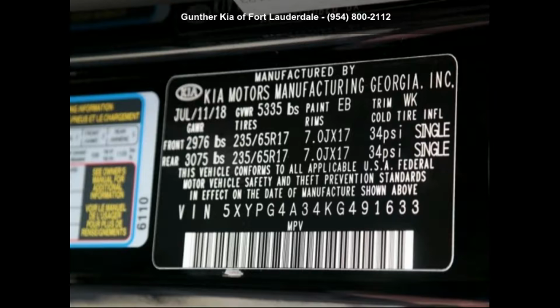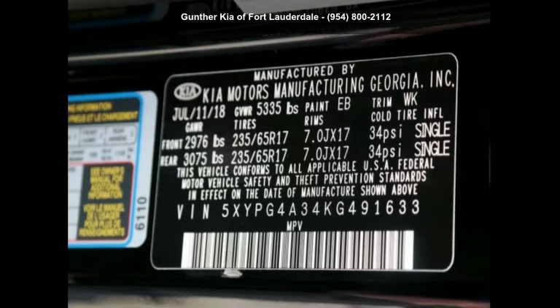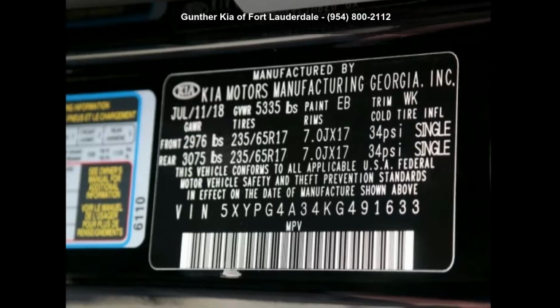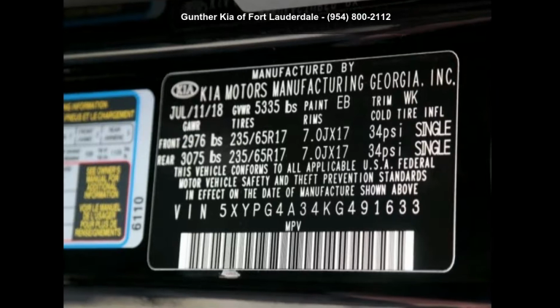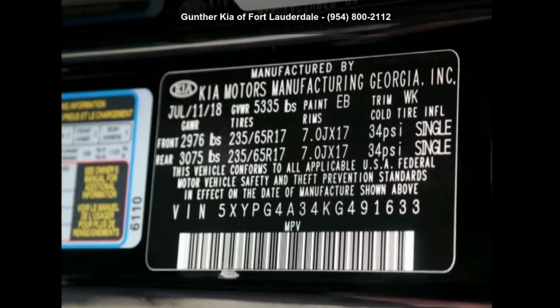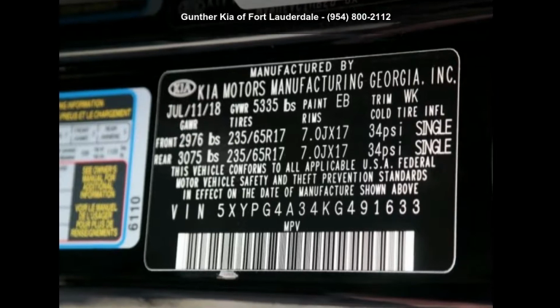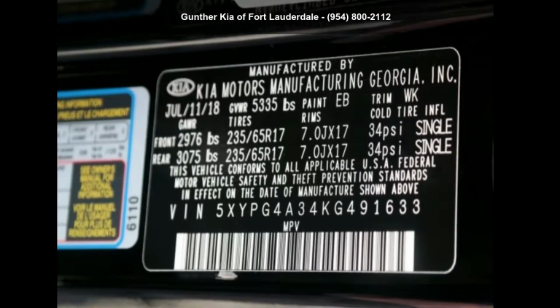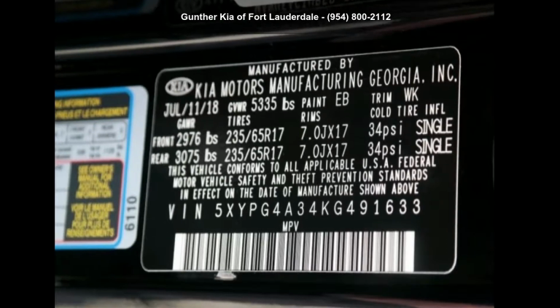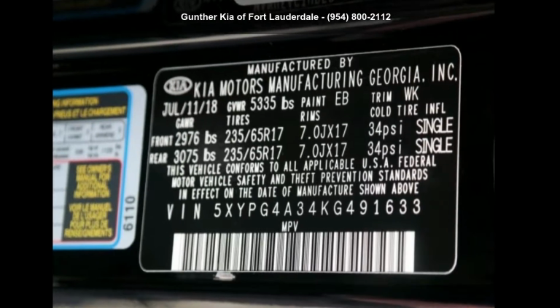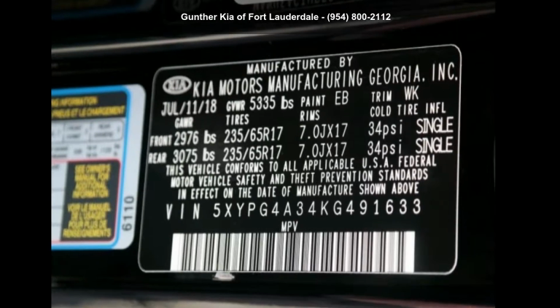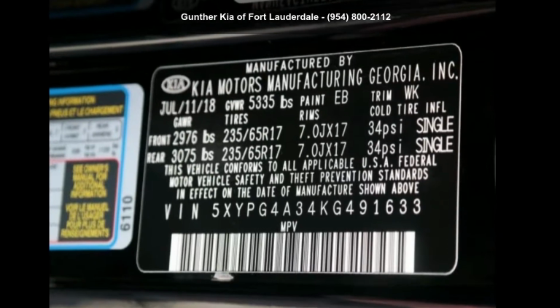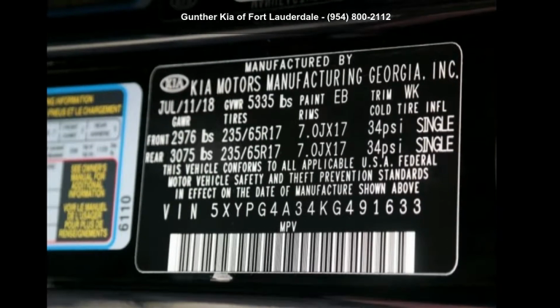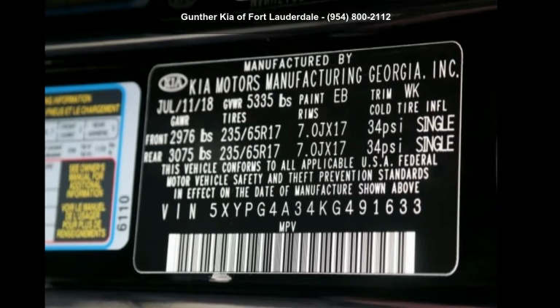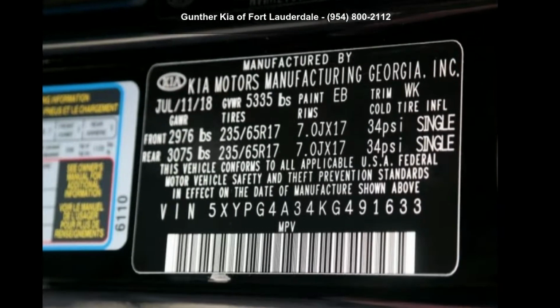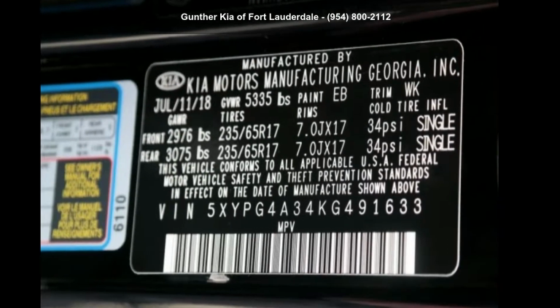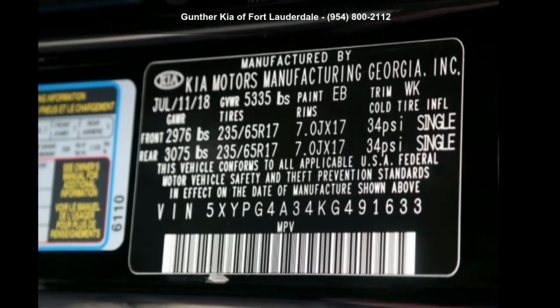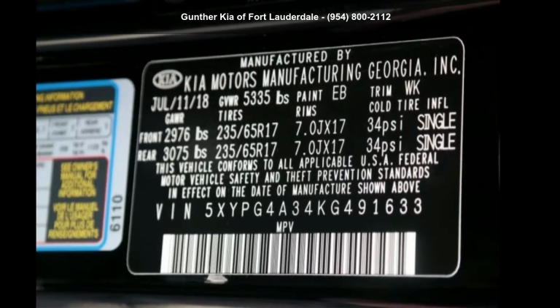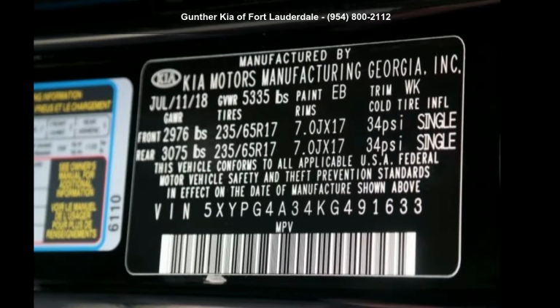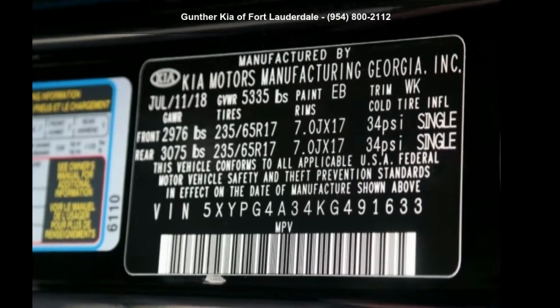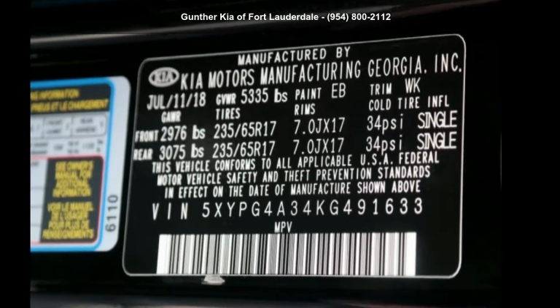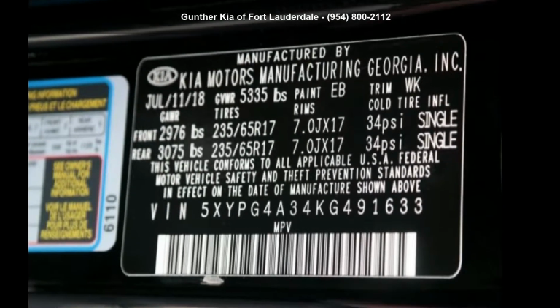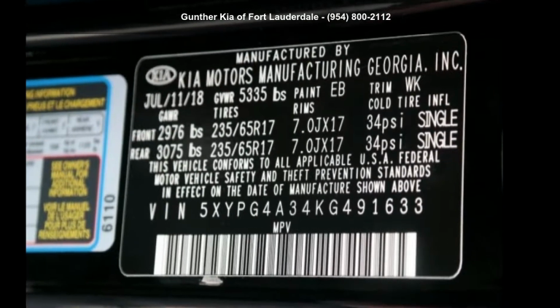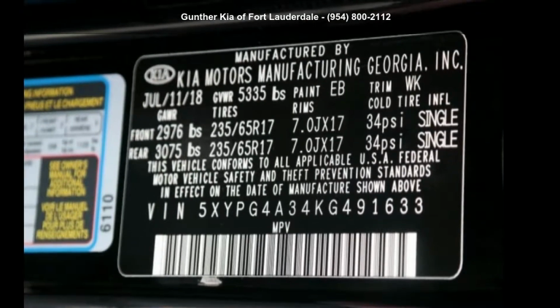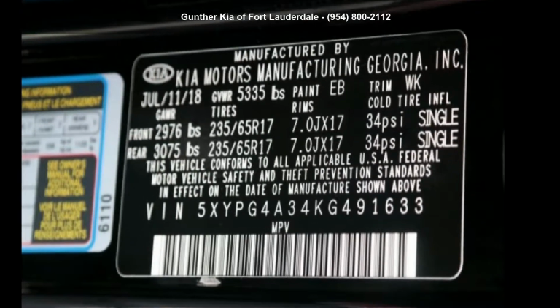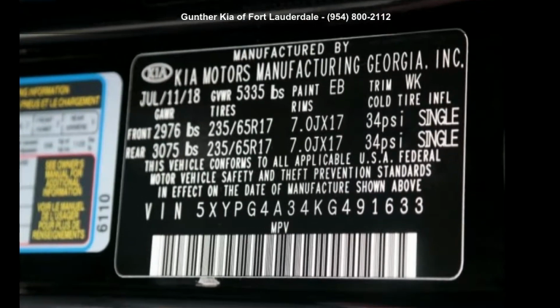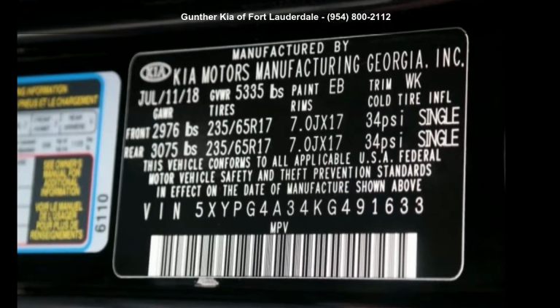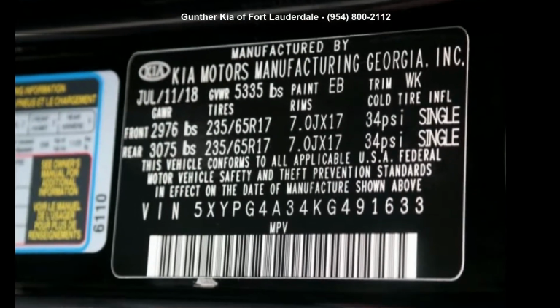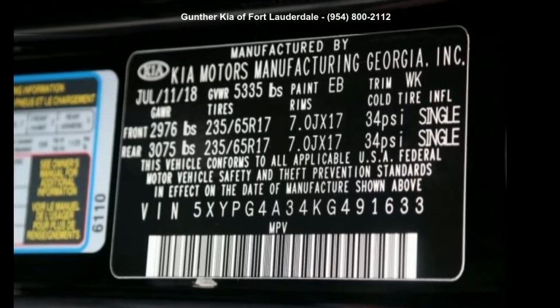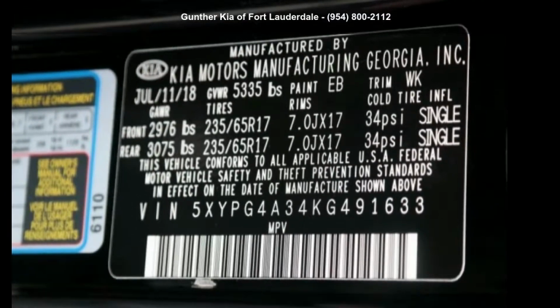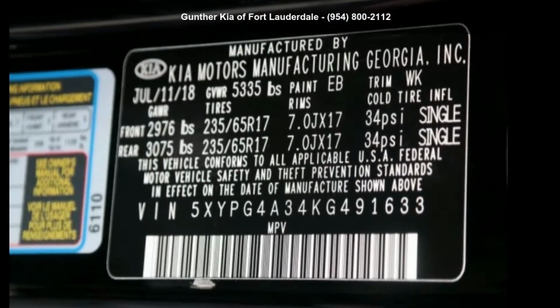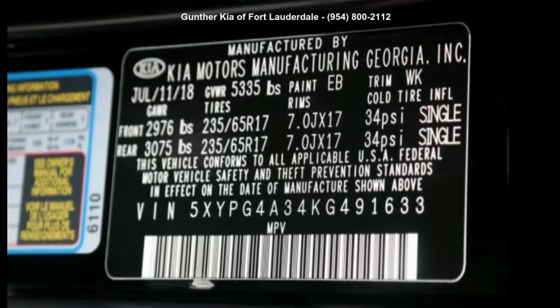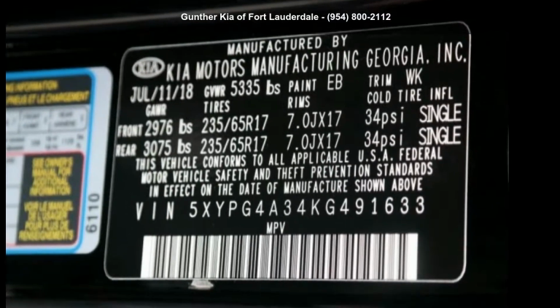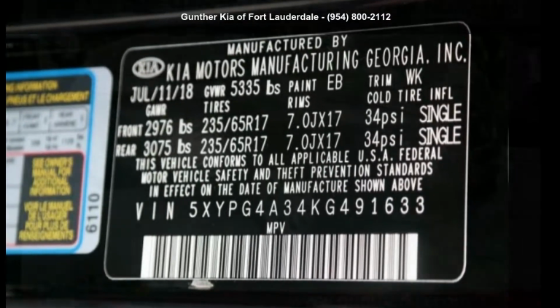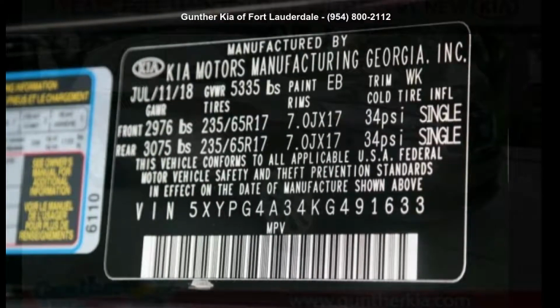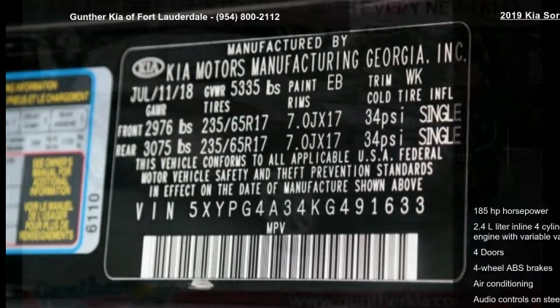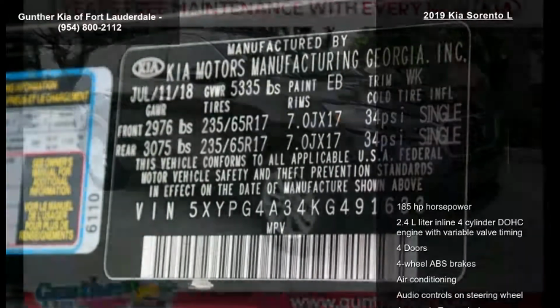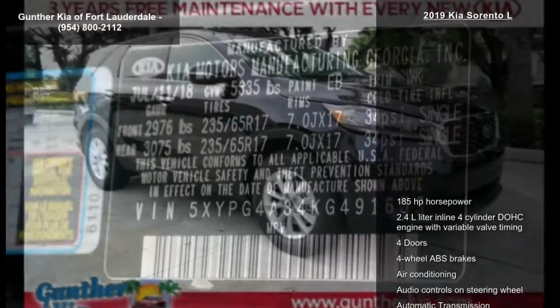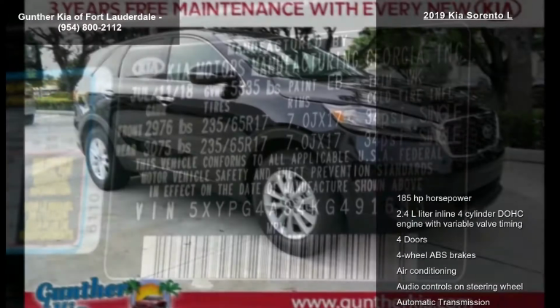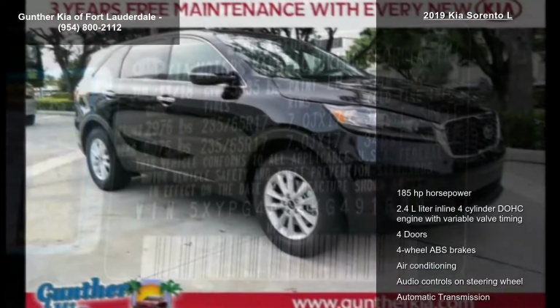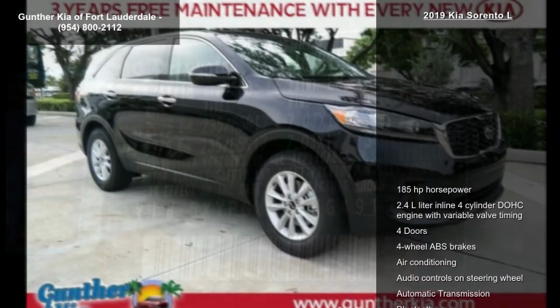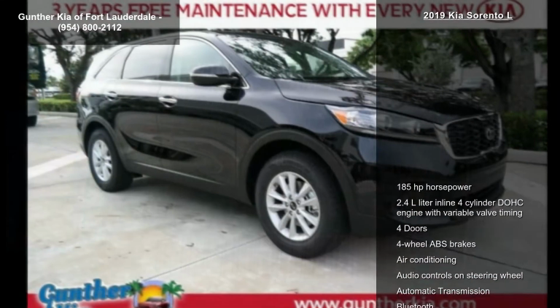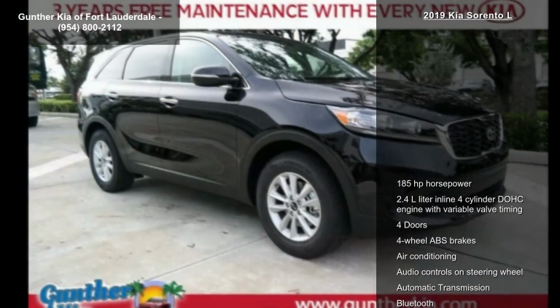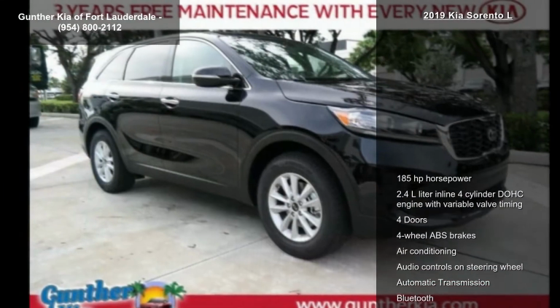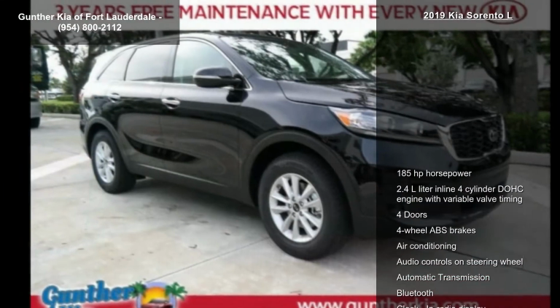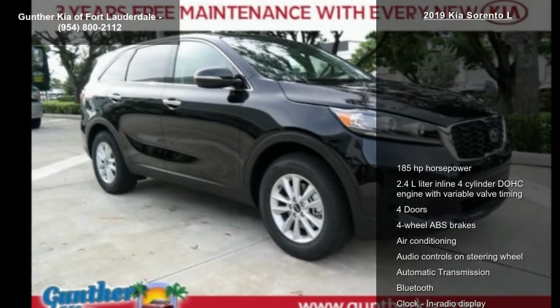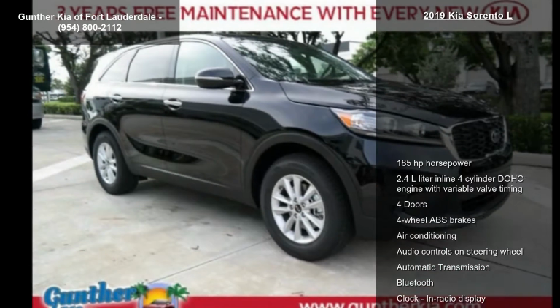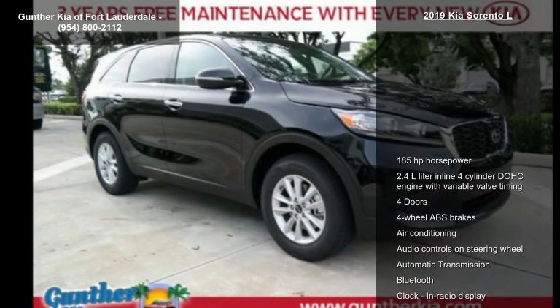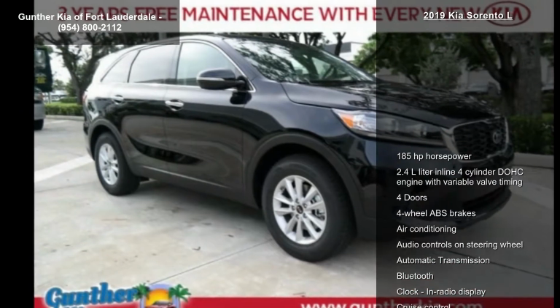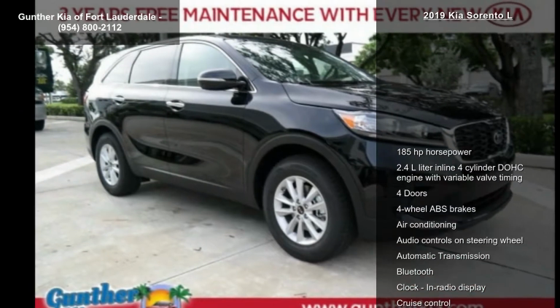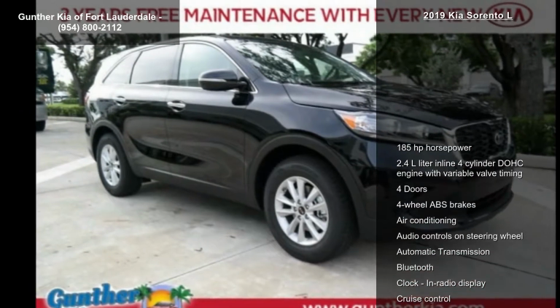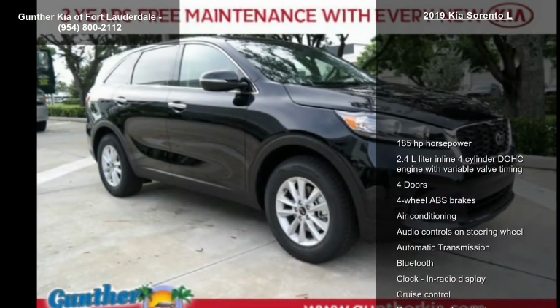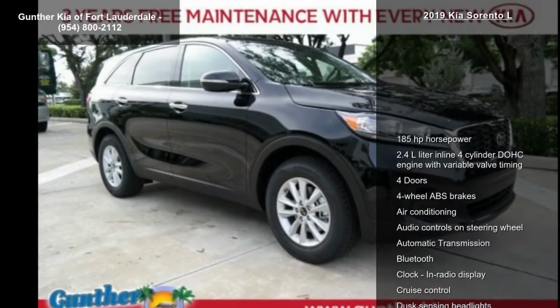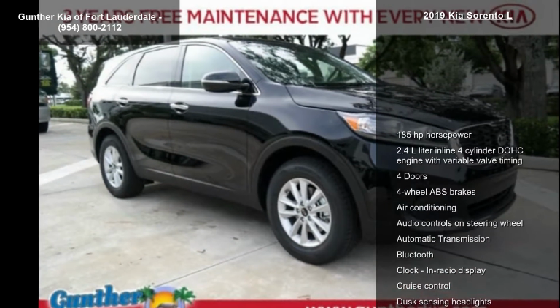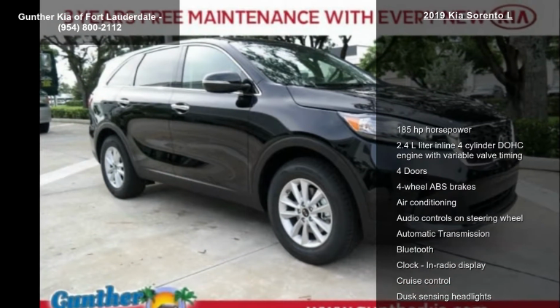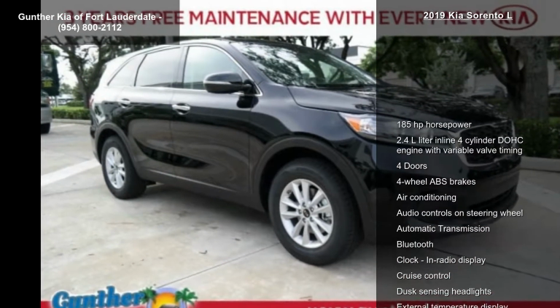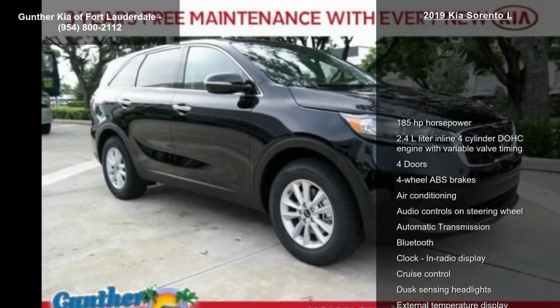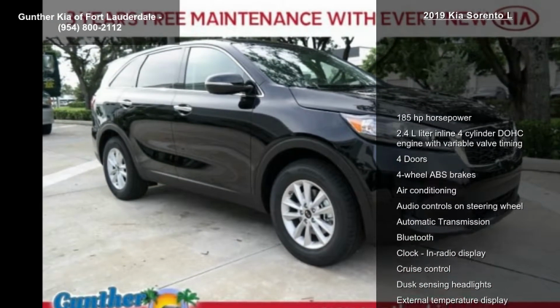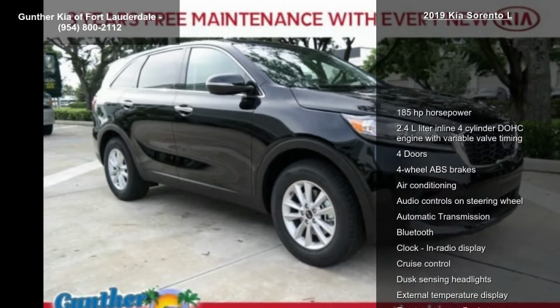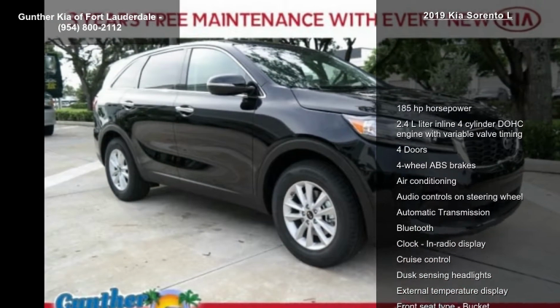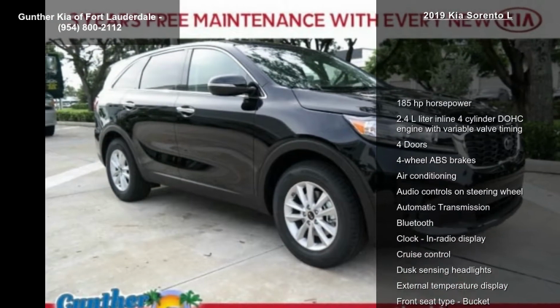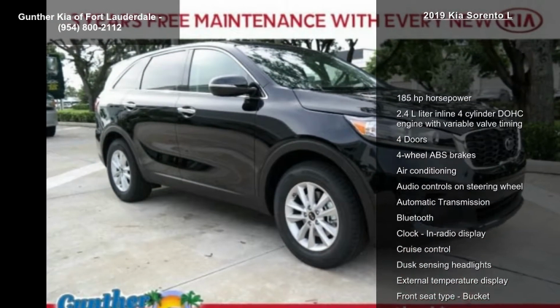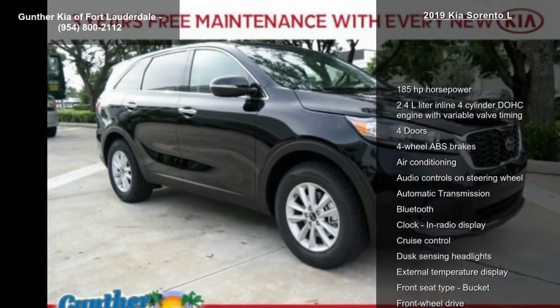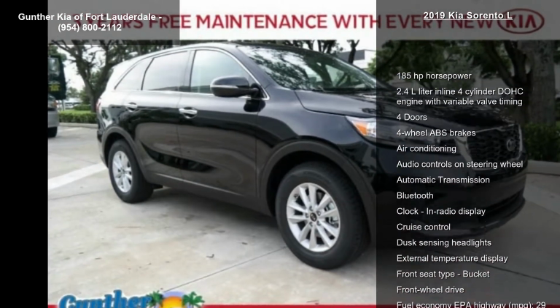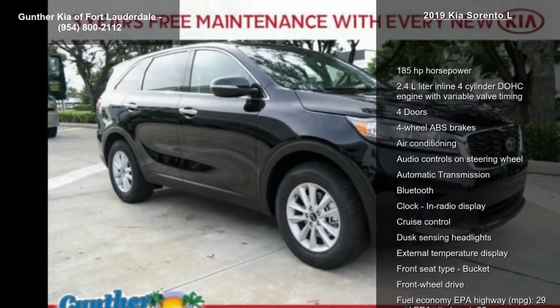Check out this Kia 2019 Sorento L. If you are looking for an automobile with great features, look no further.